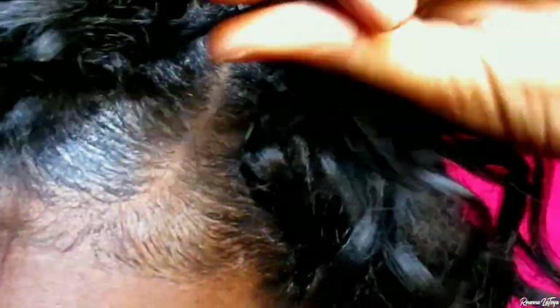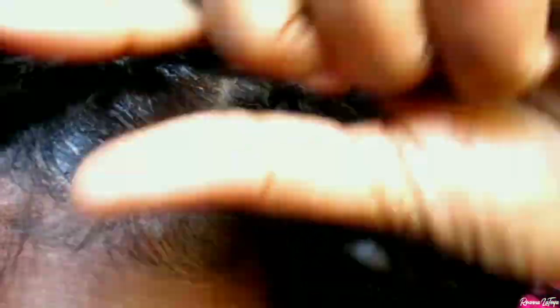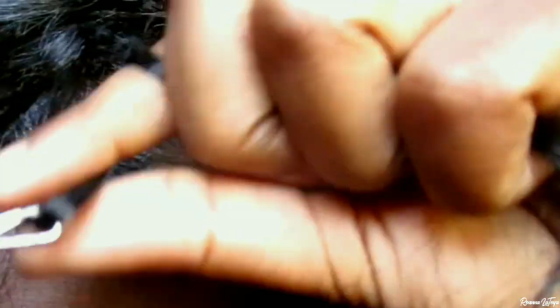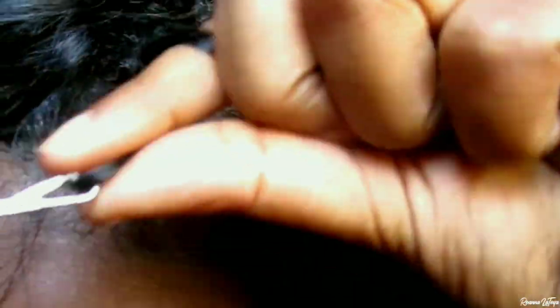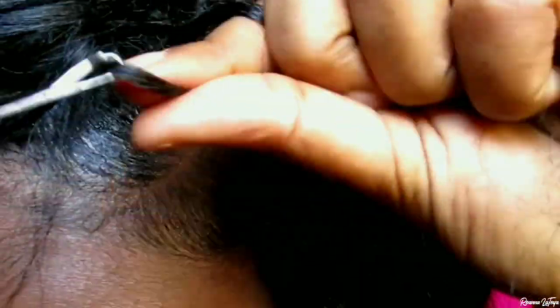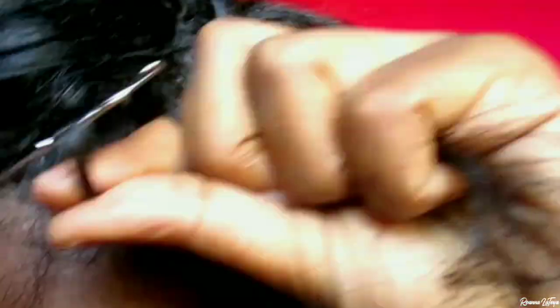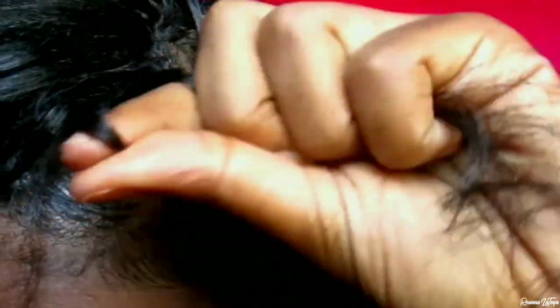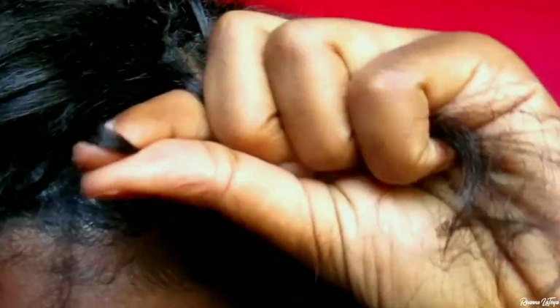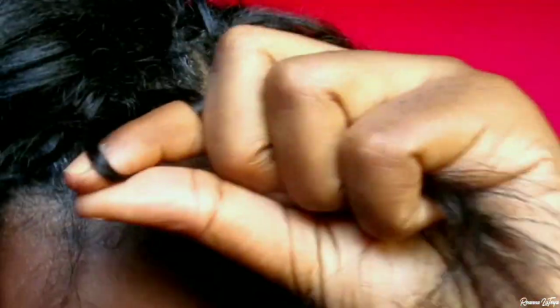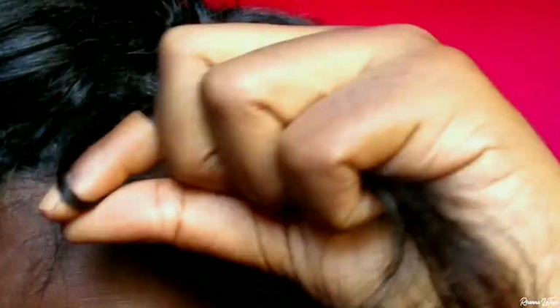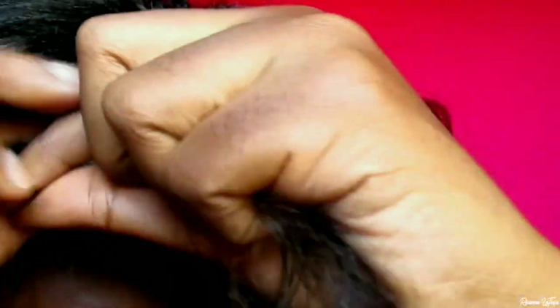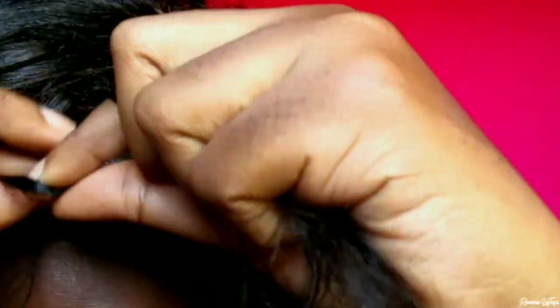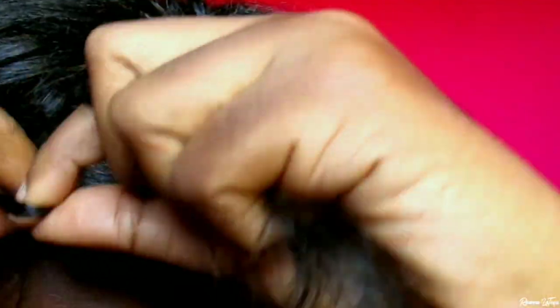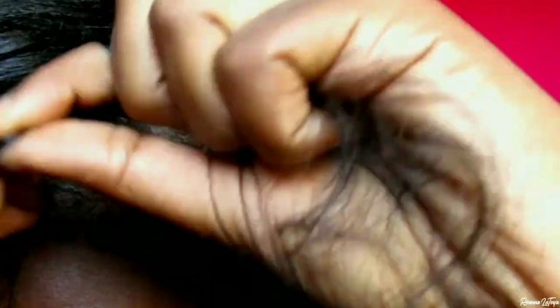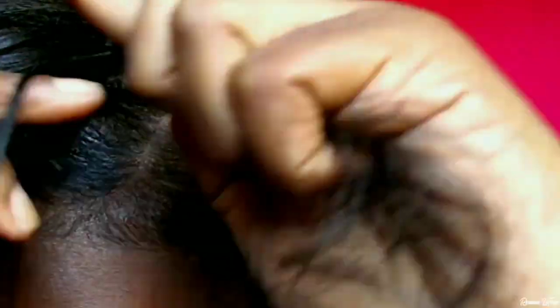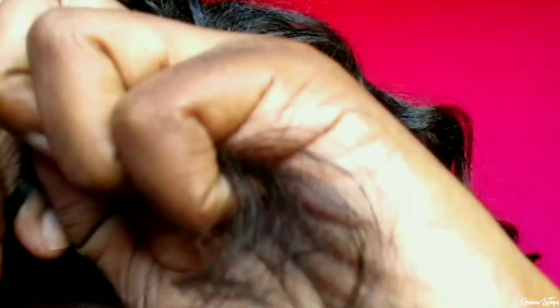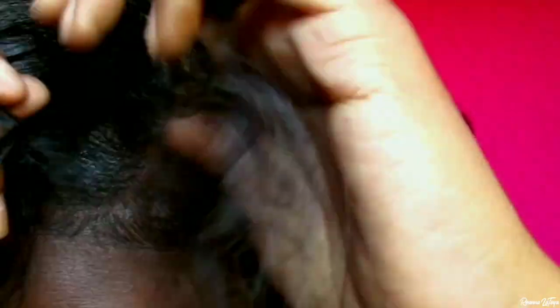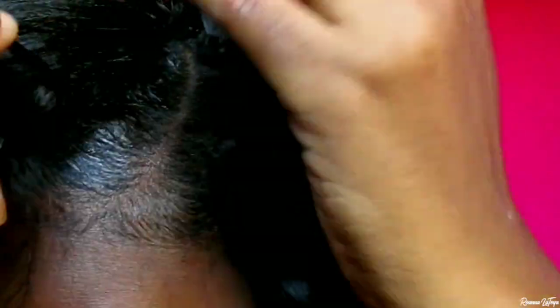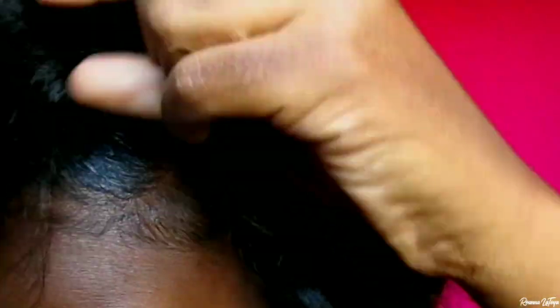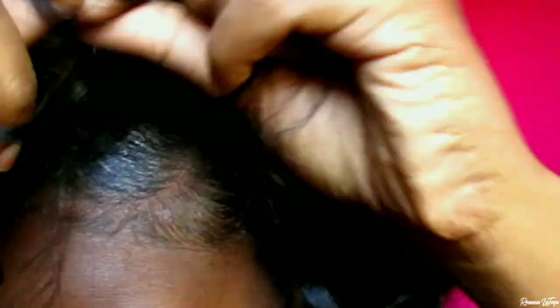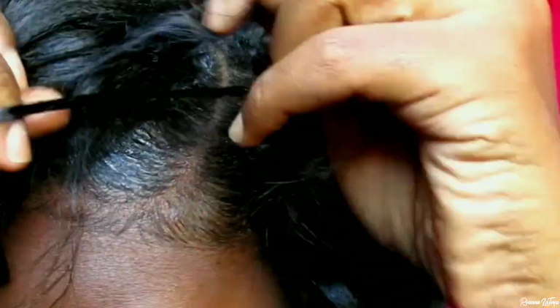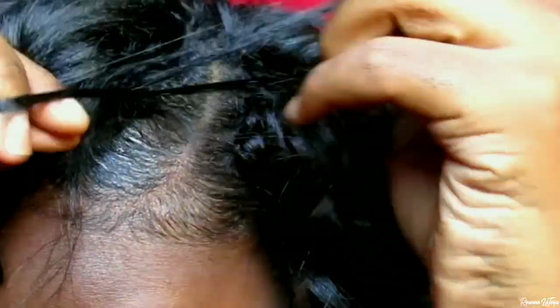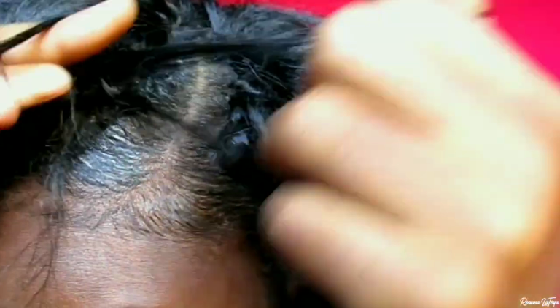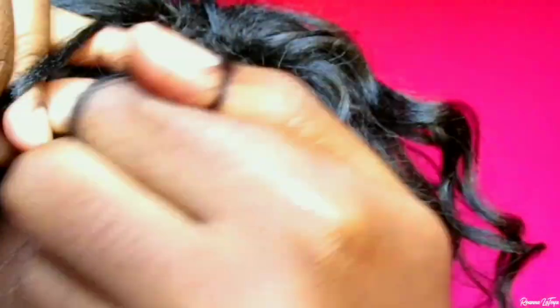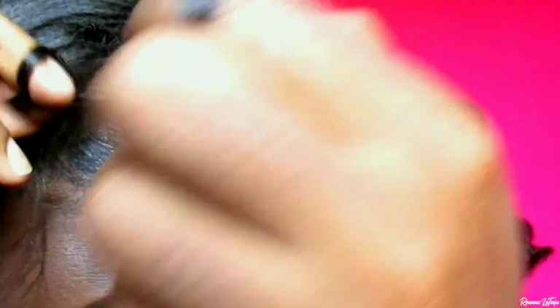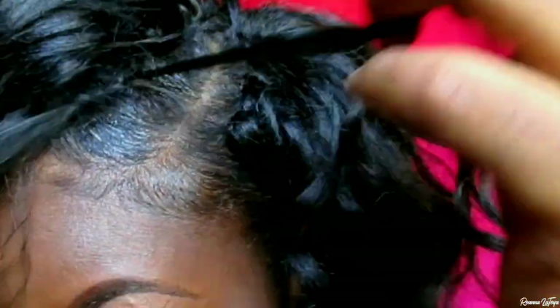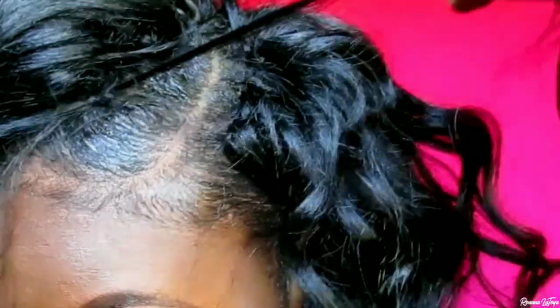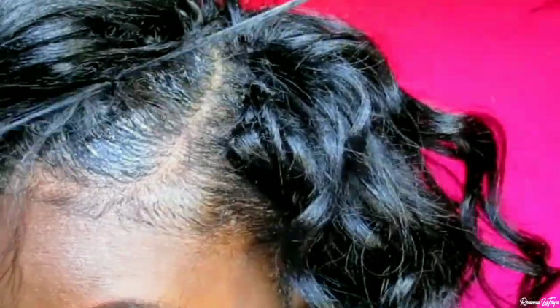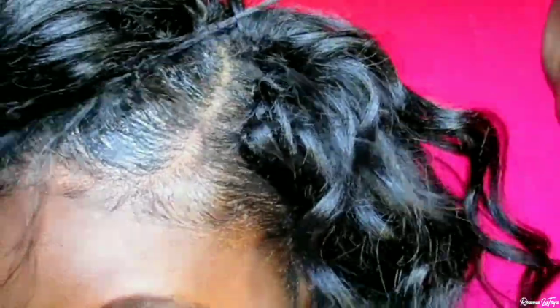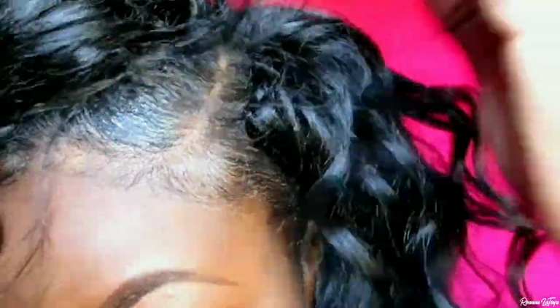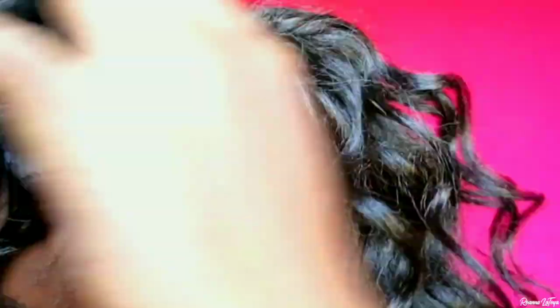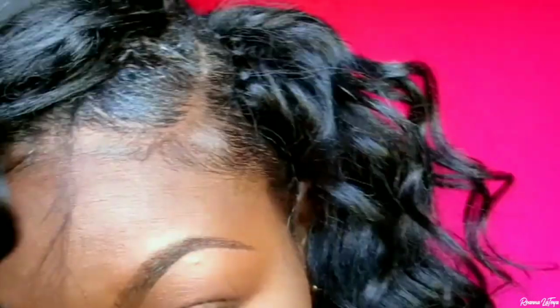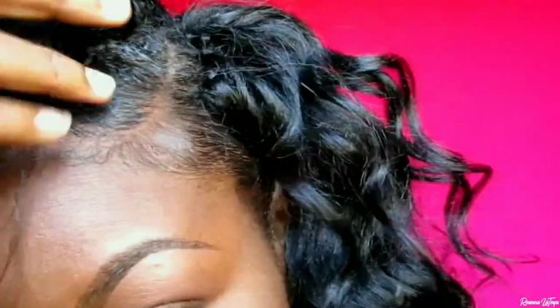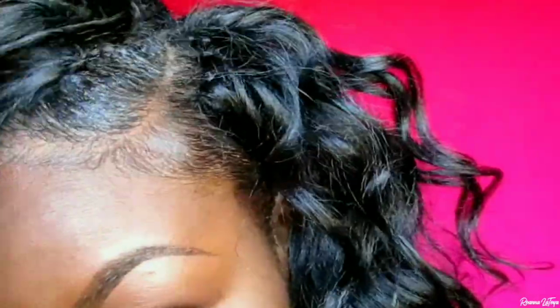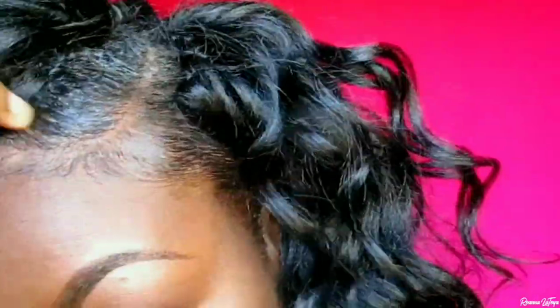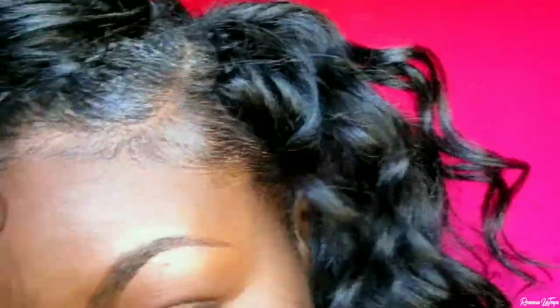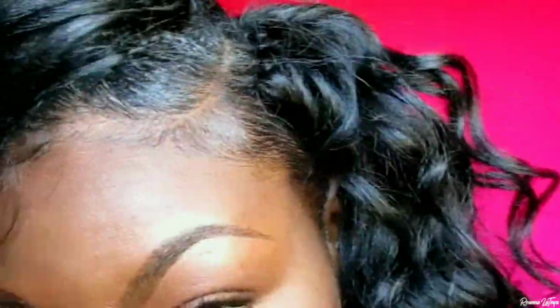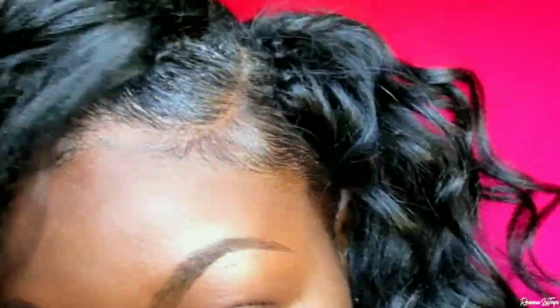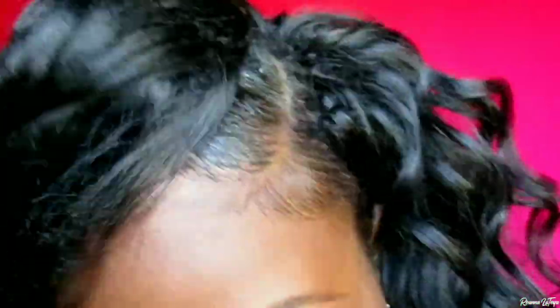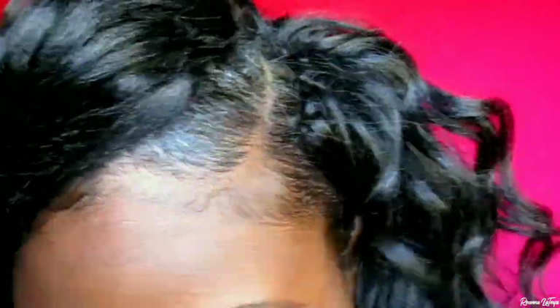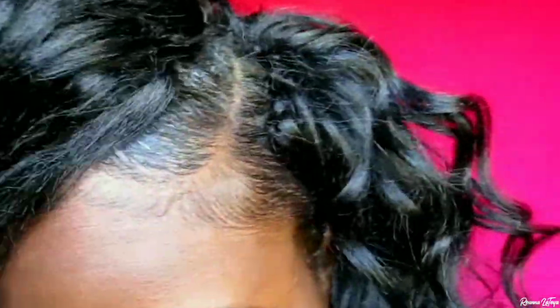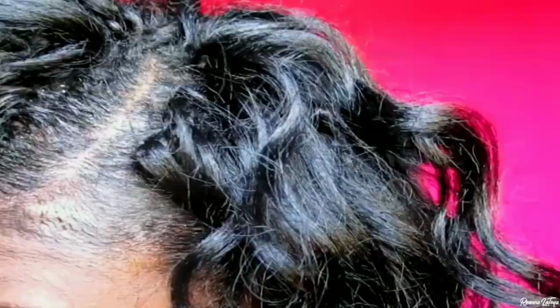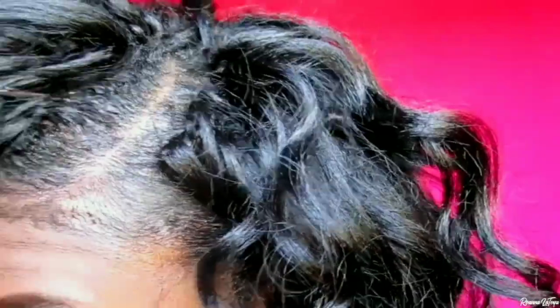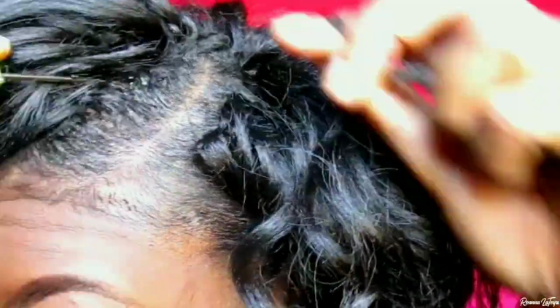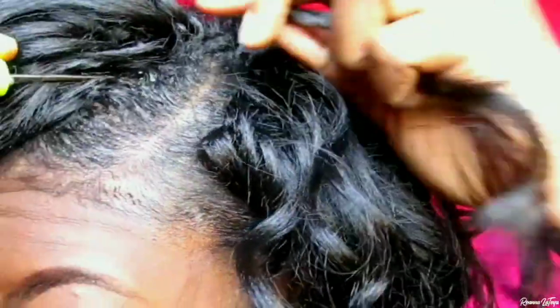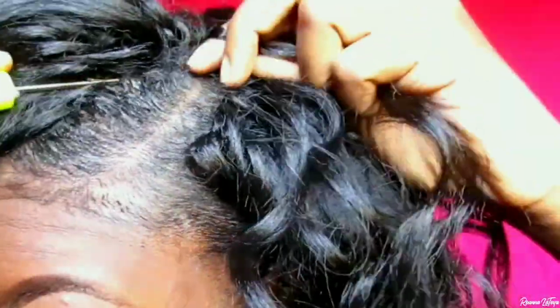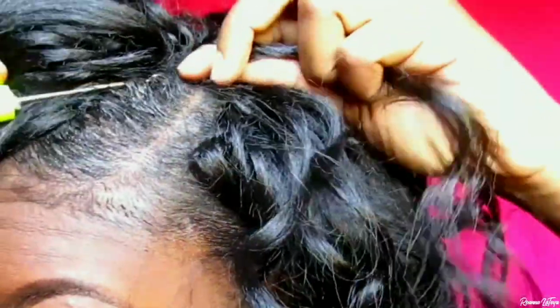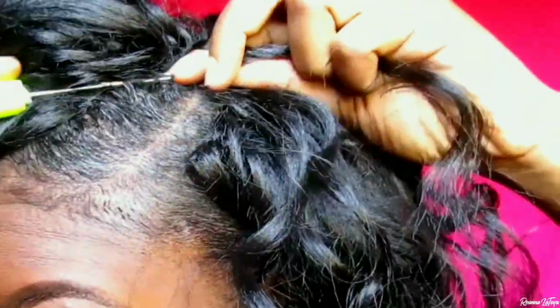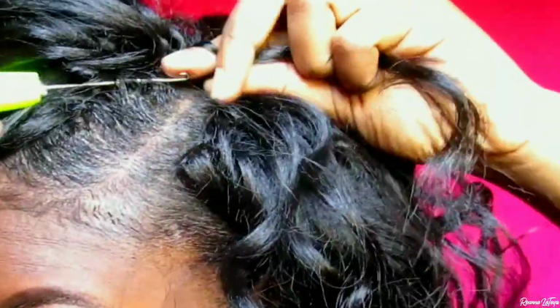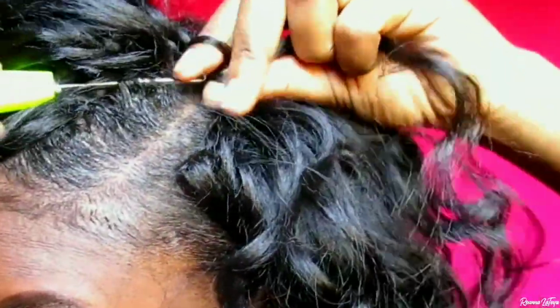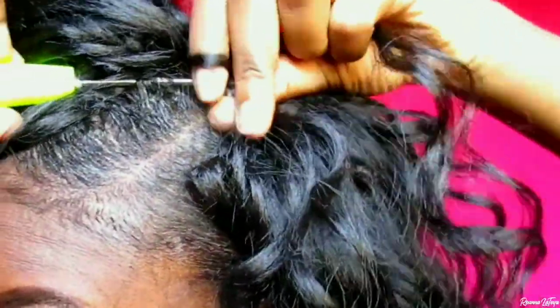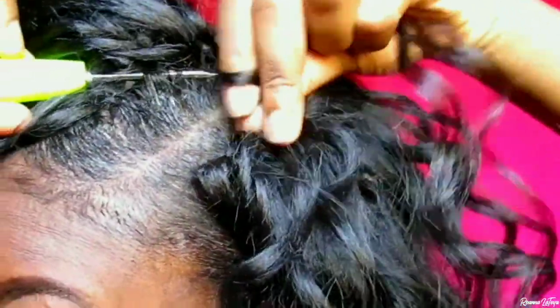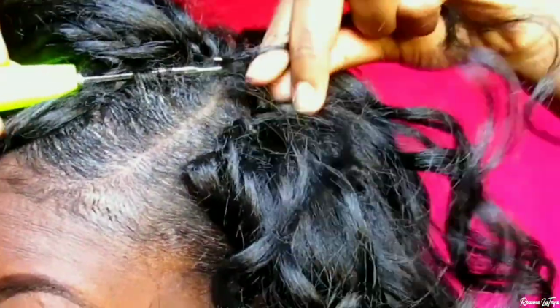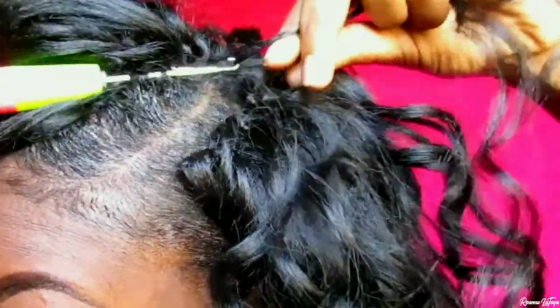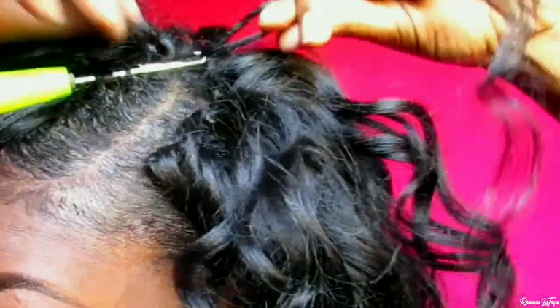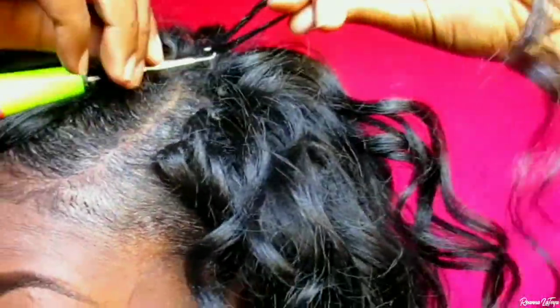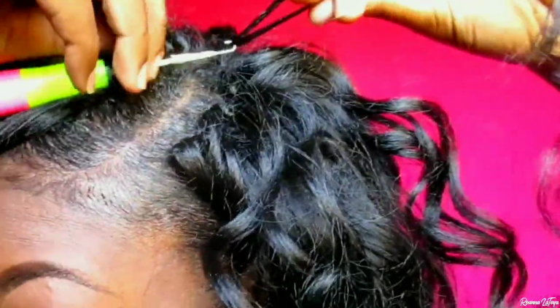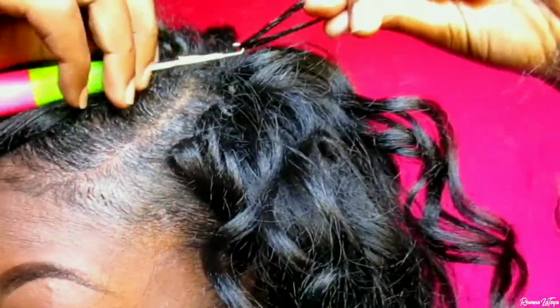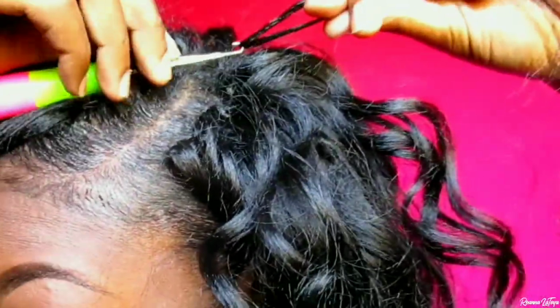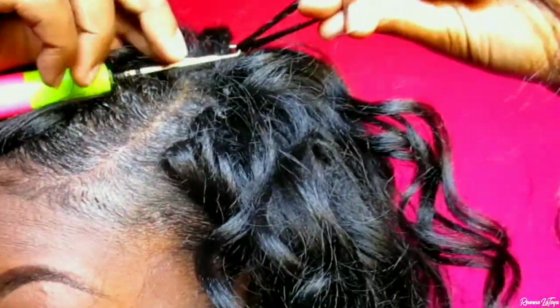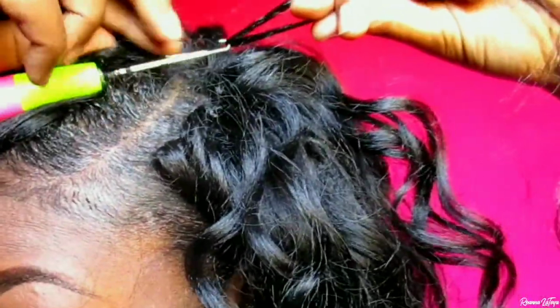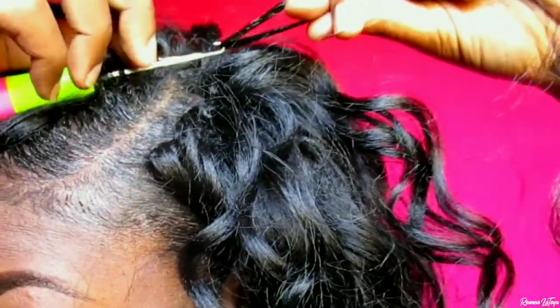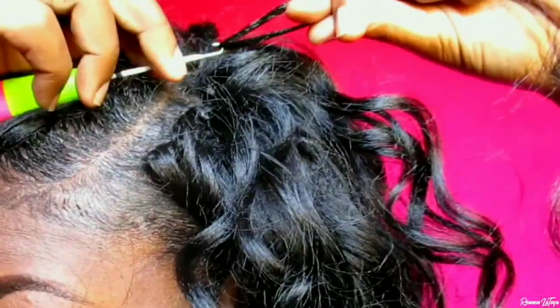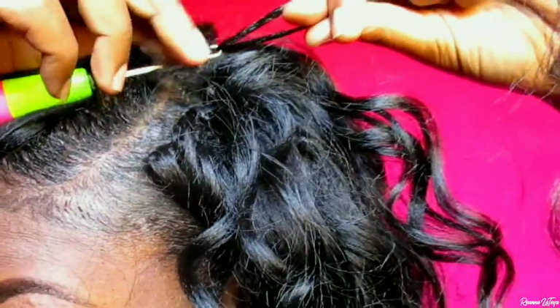This is the end result of my braid-less crochet method. I hope you enjoyed it! Until next time, see you in my next video — and God bless!